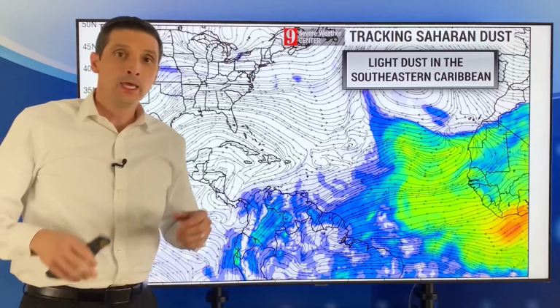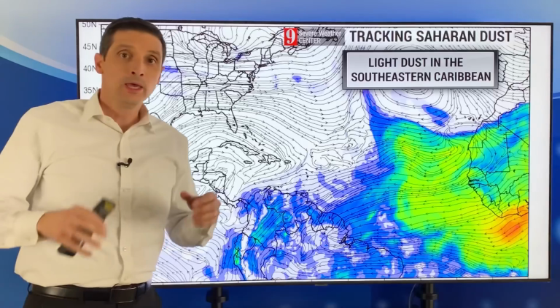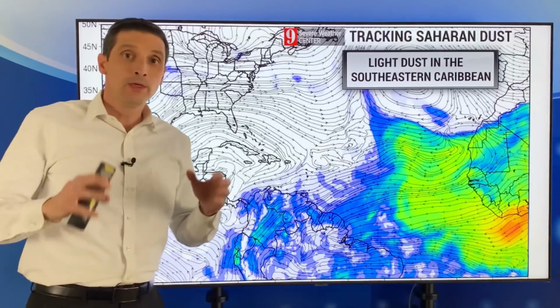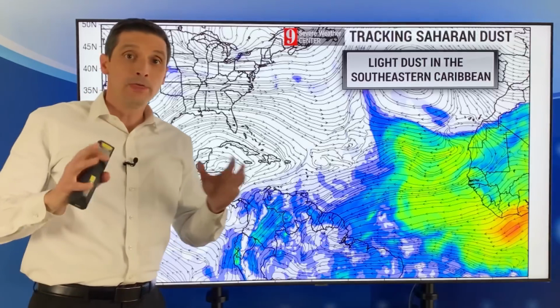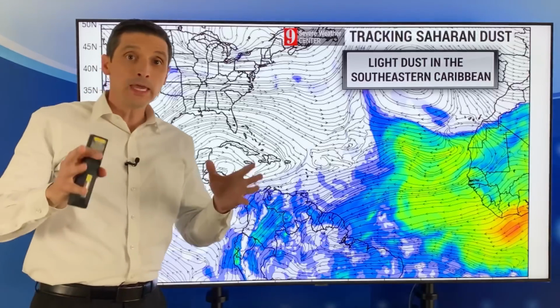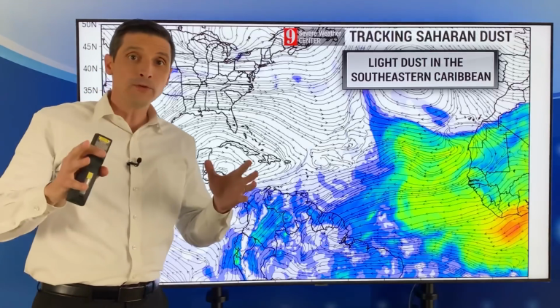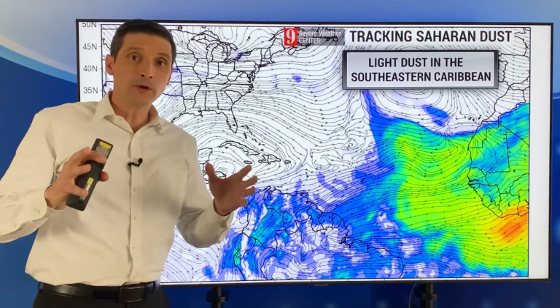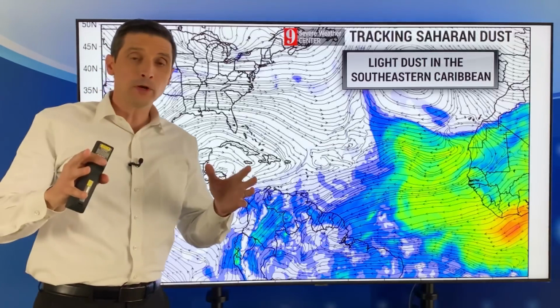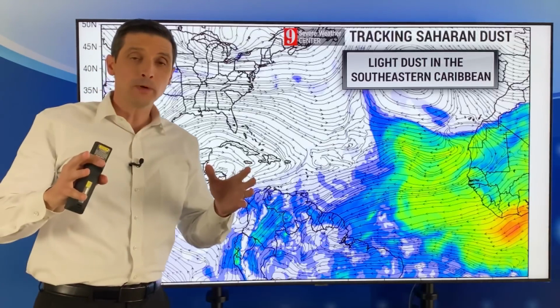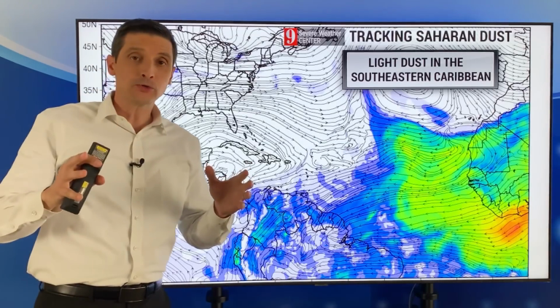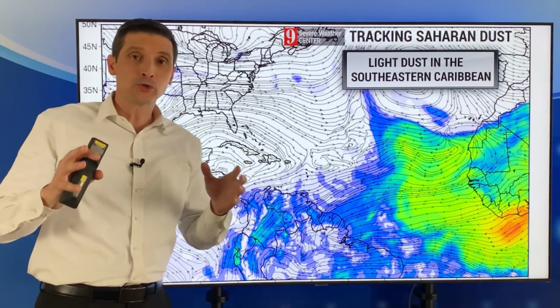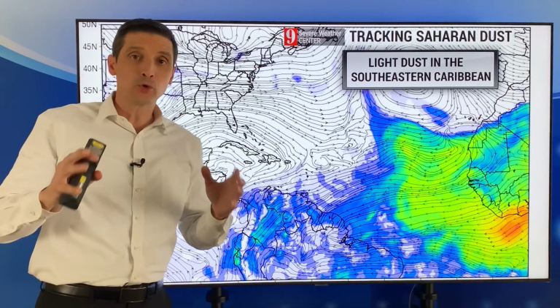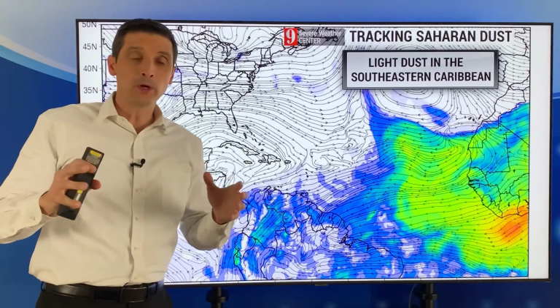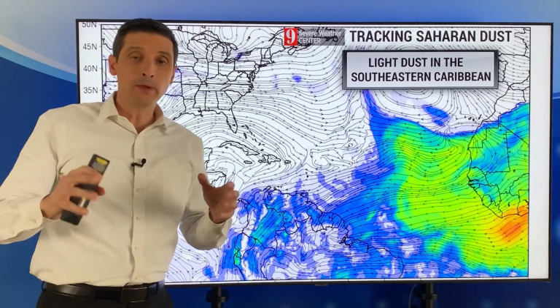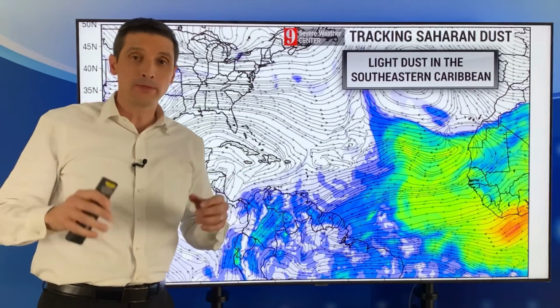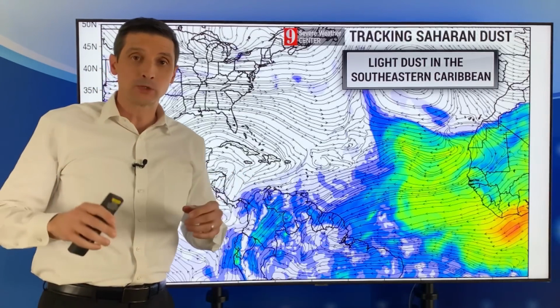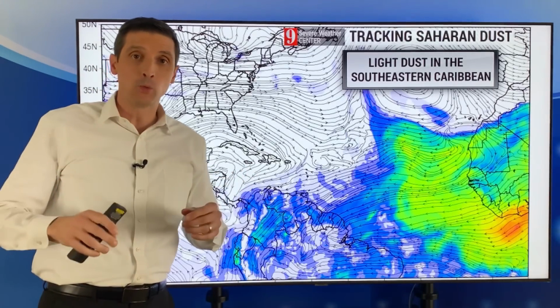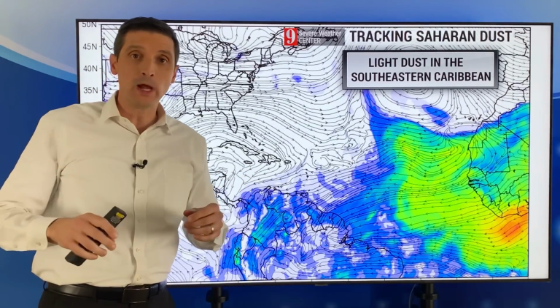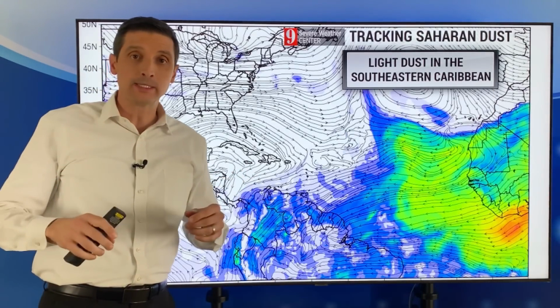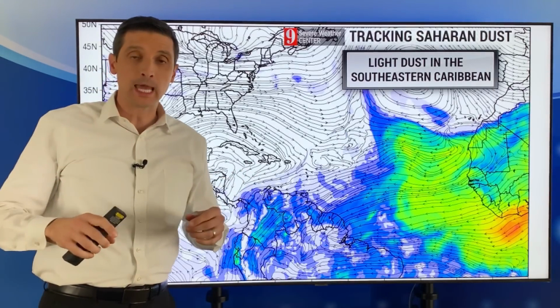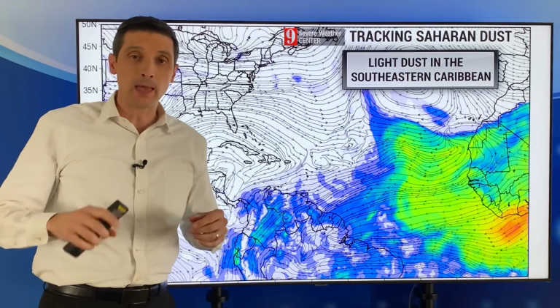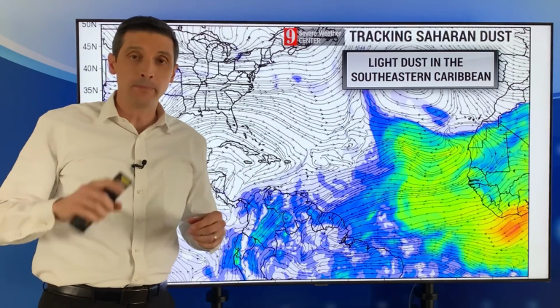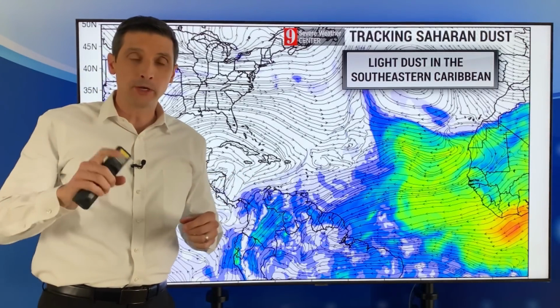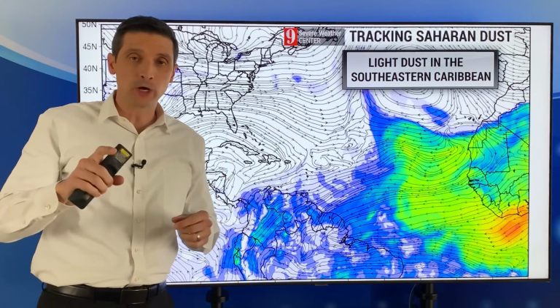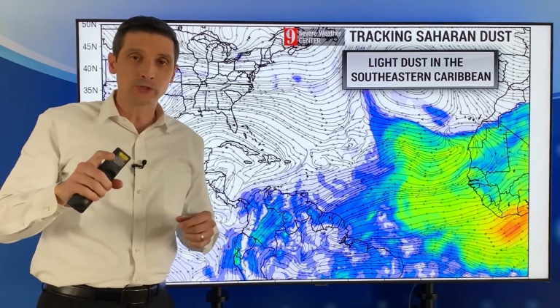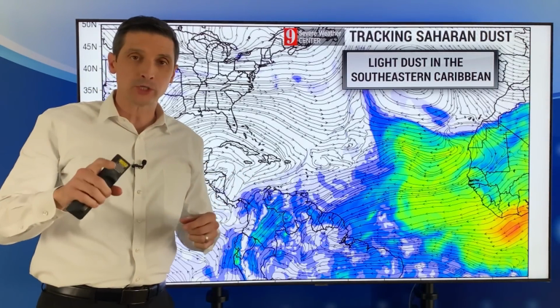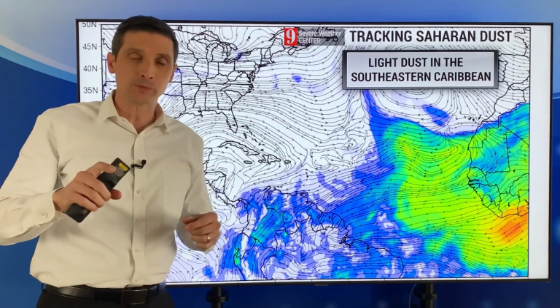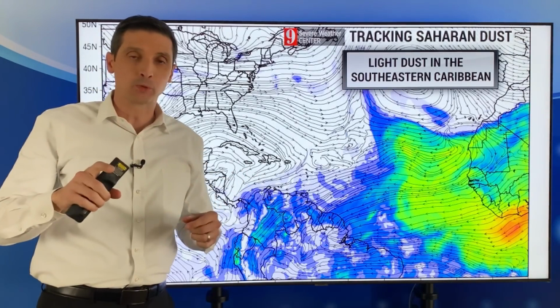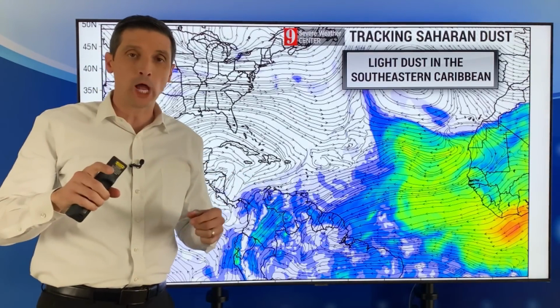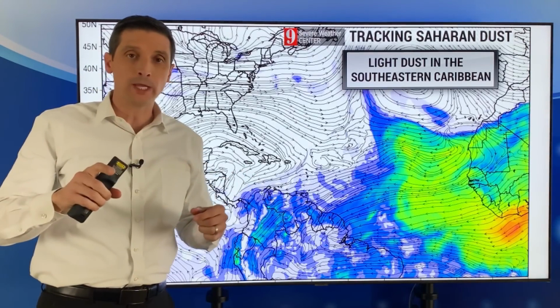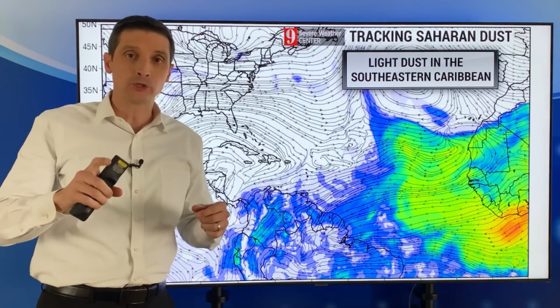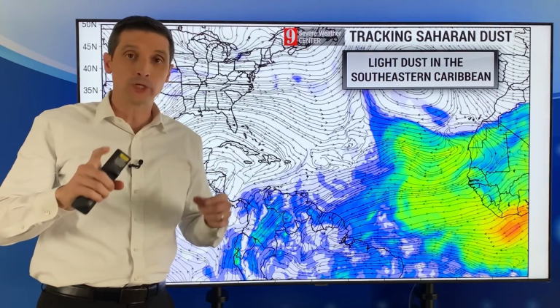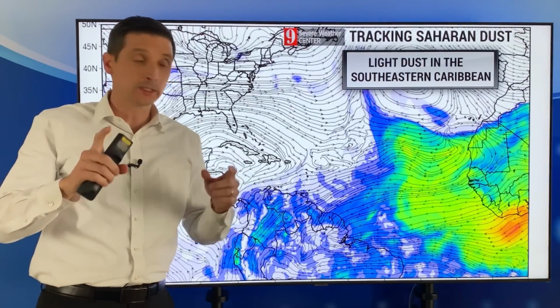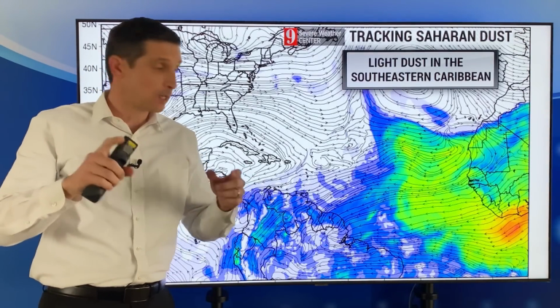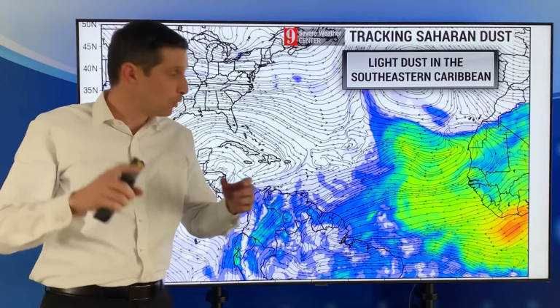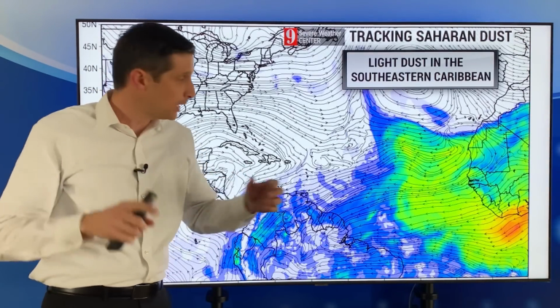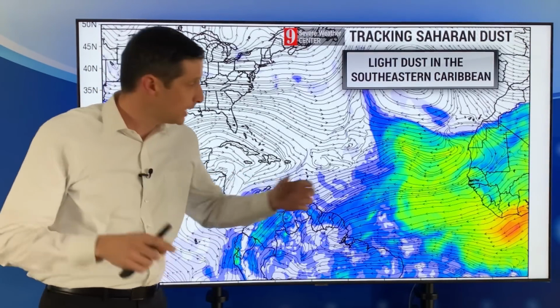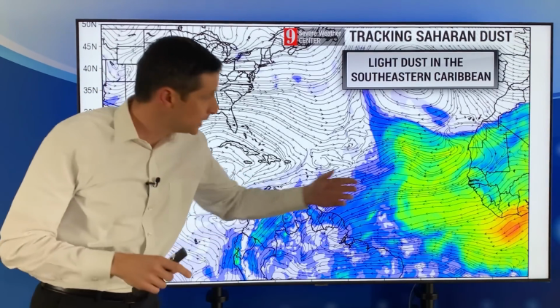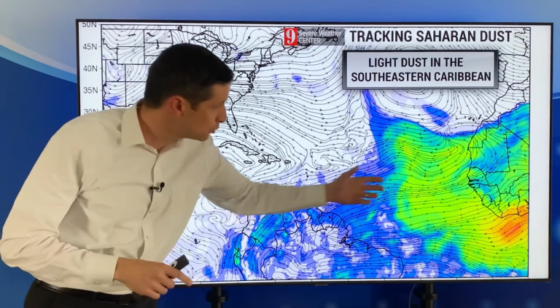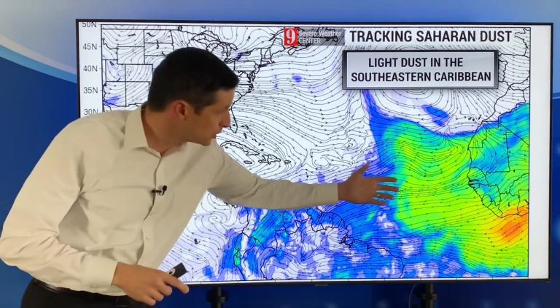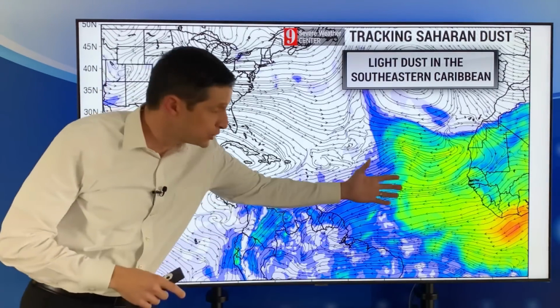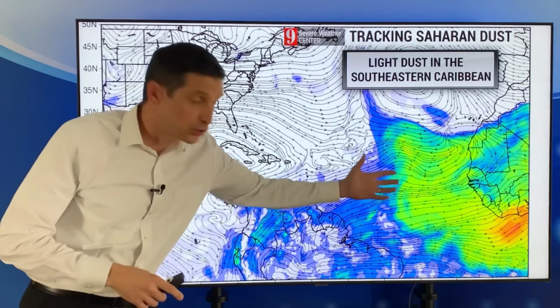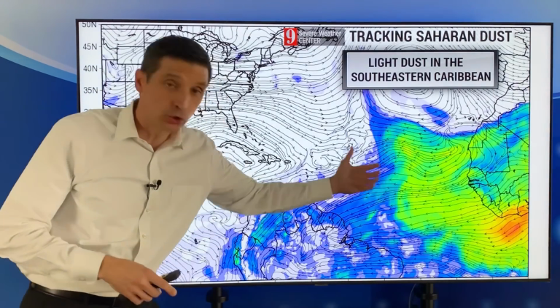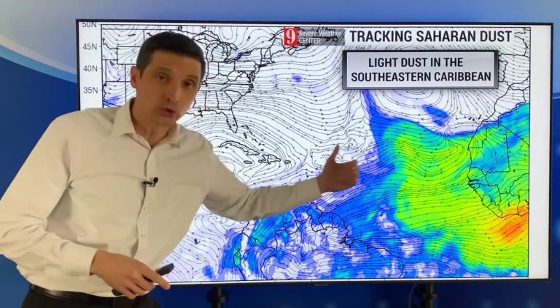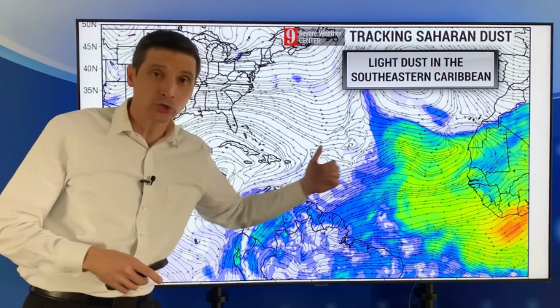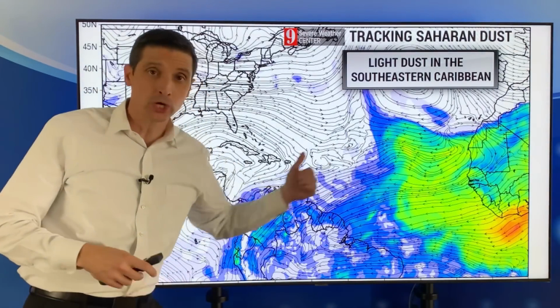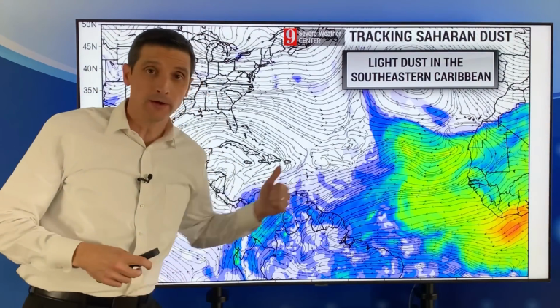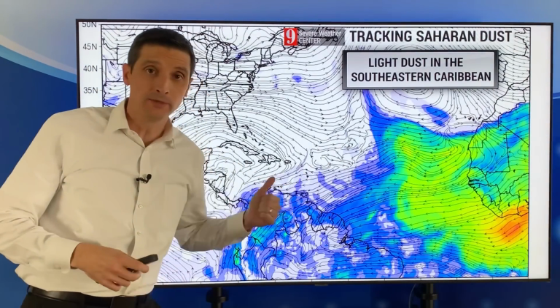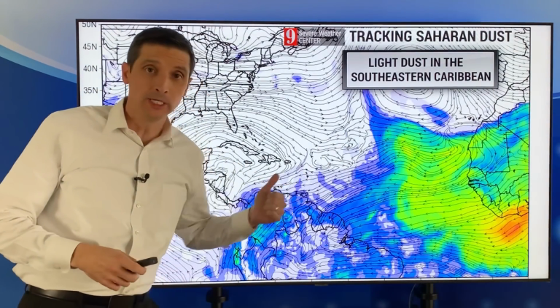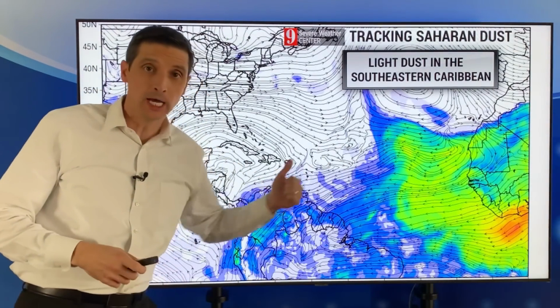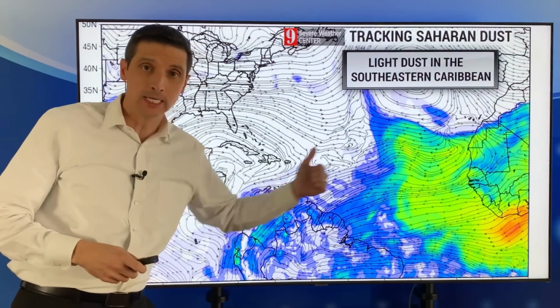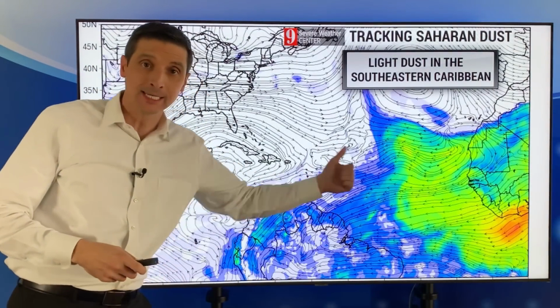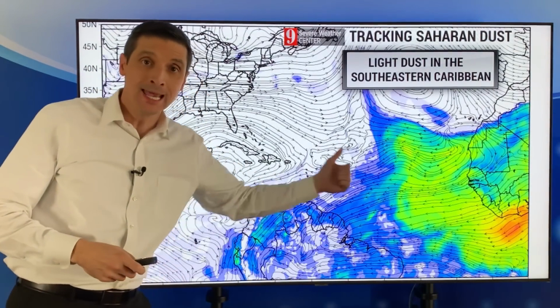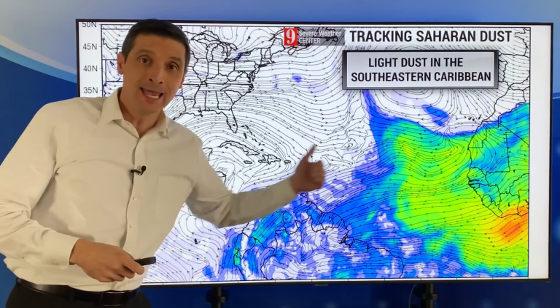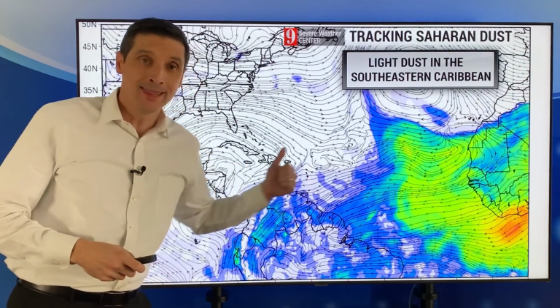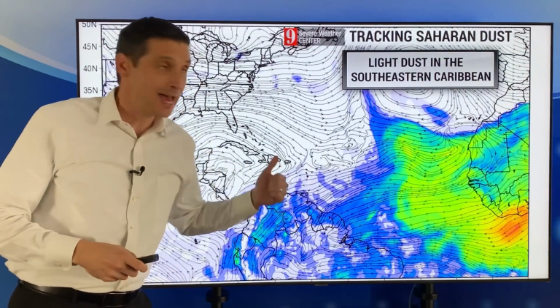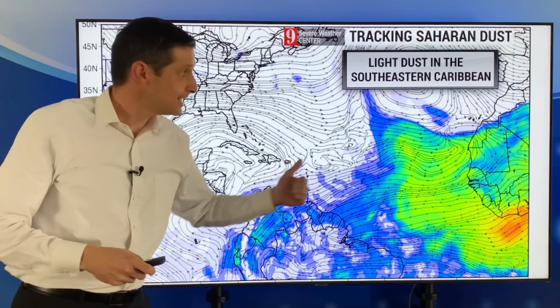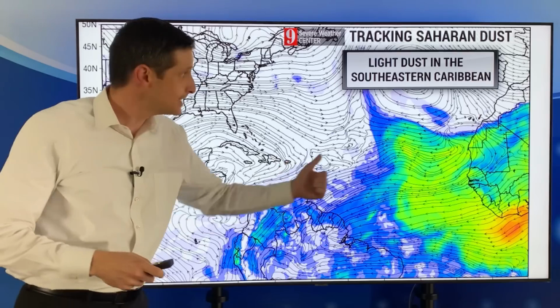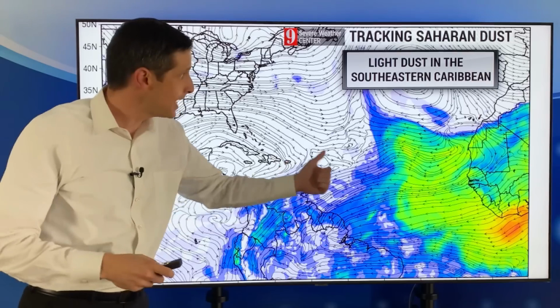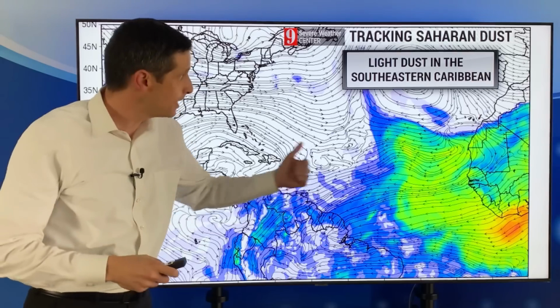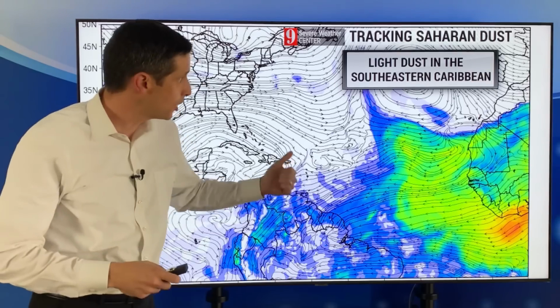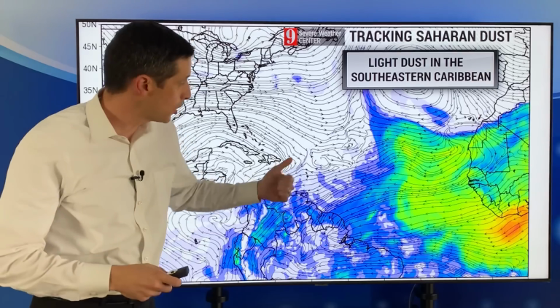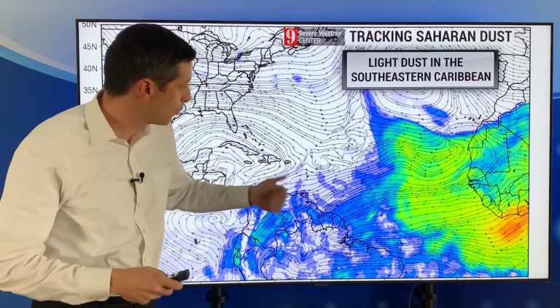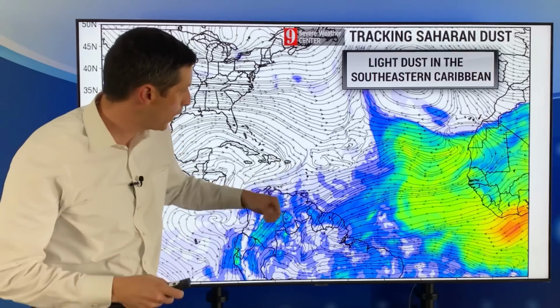Thank you very much for joining me on this Wednesday. I'm meteorologist Brian Shields. I want to get into a surge of dust that is headed our way.